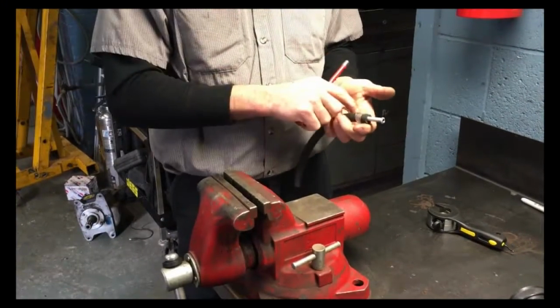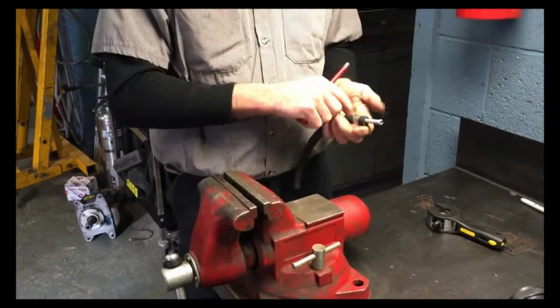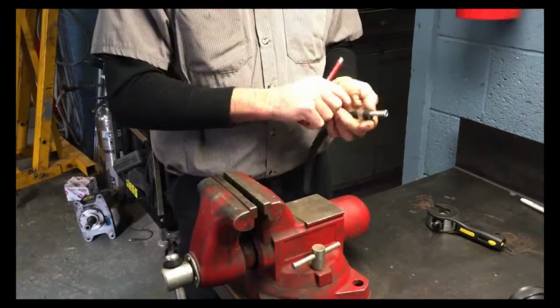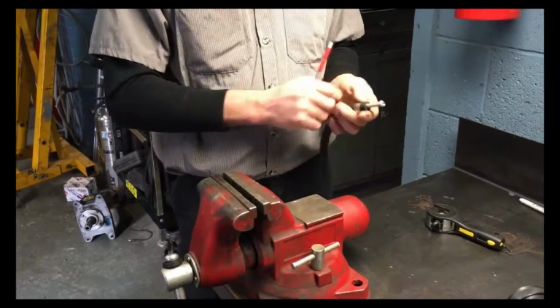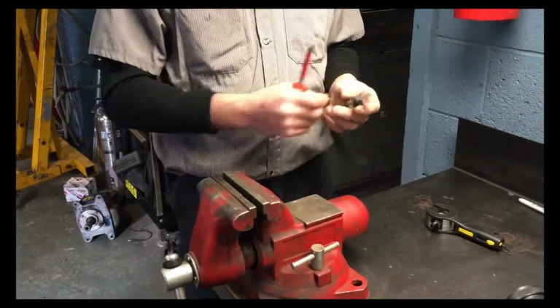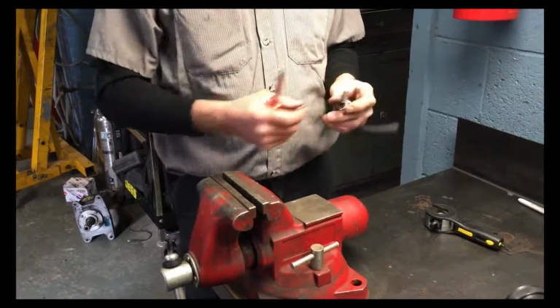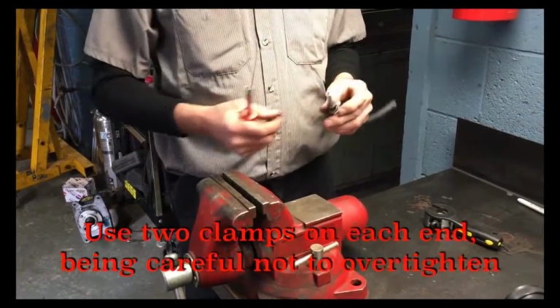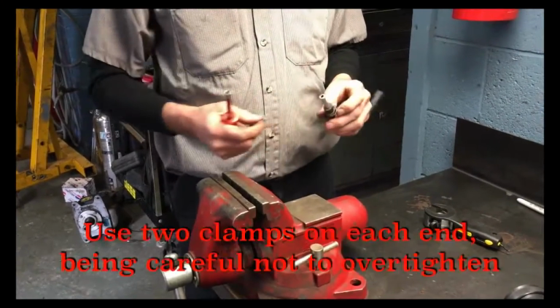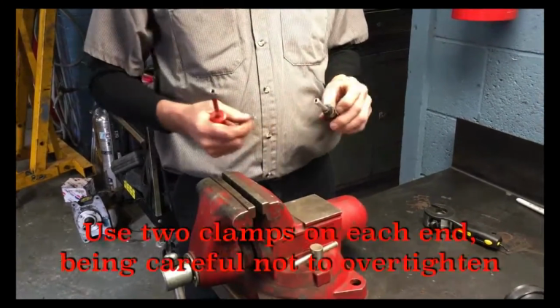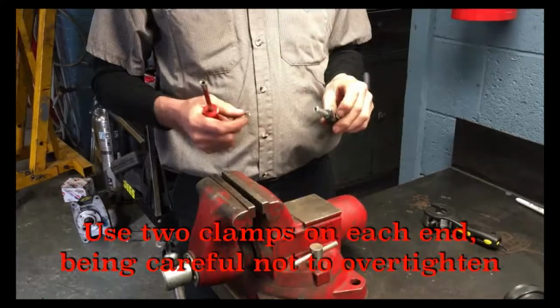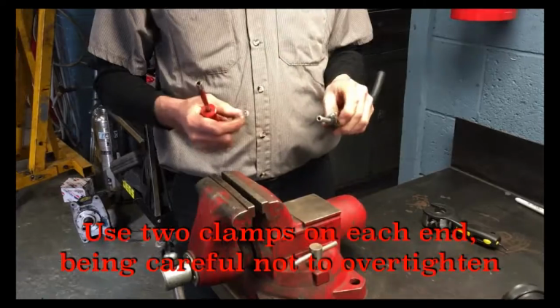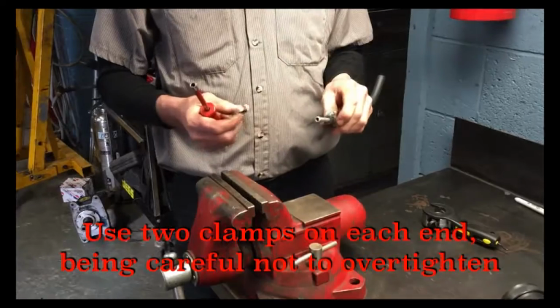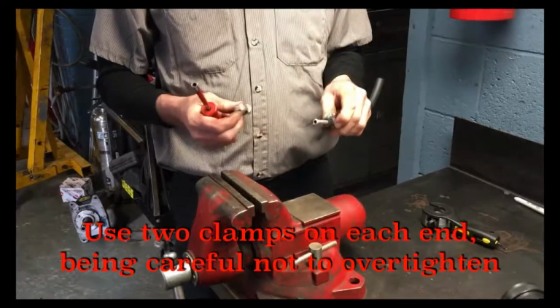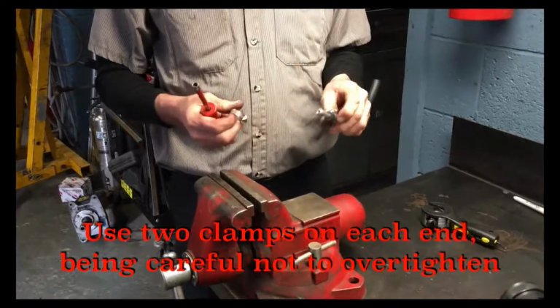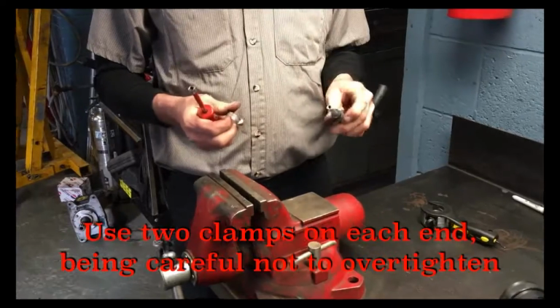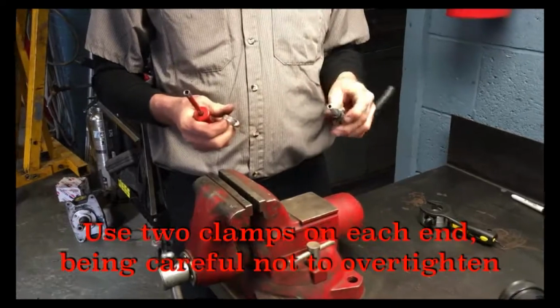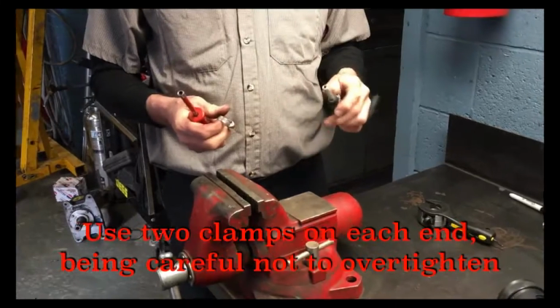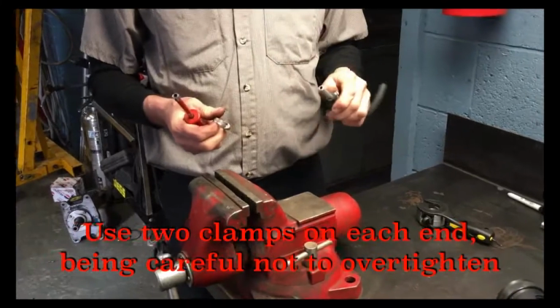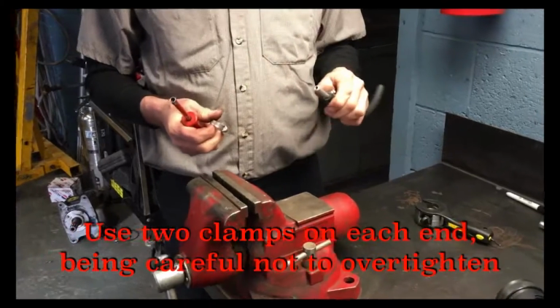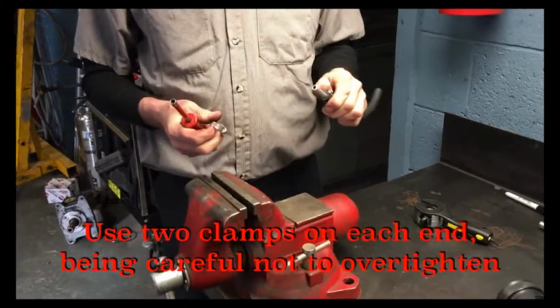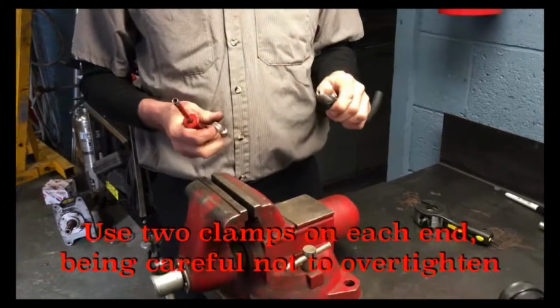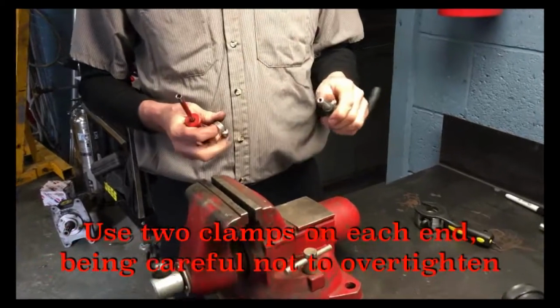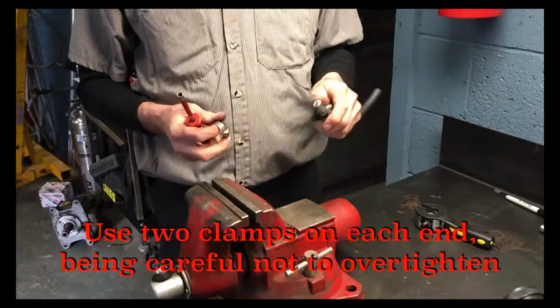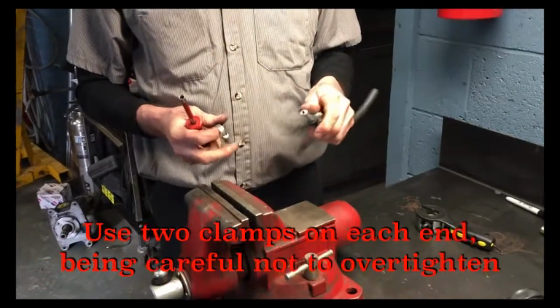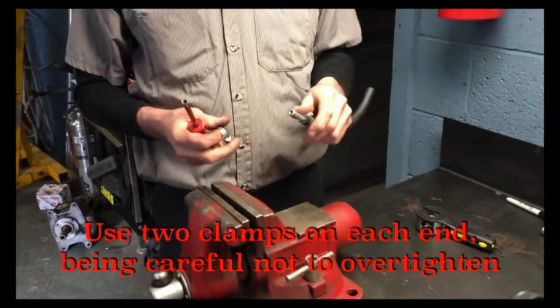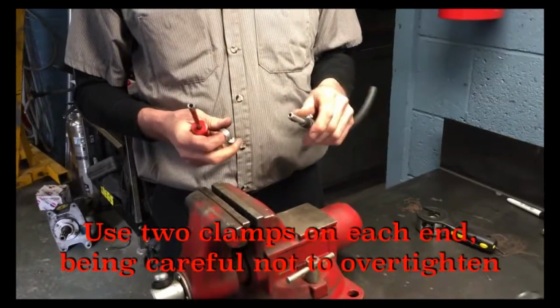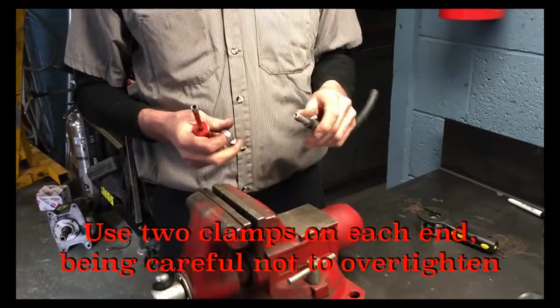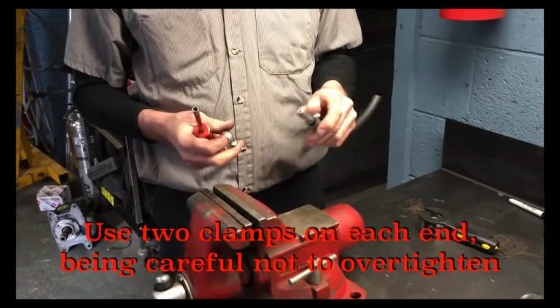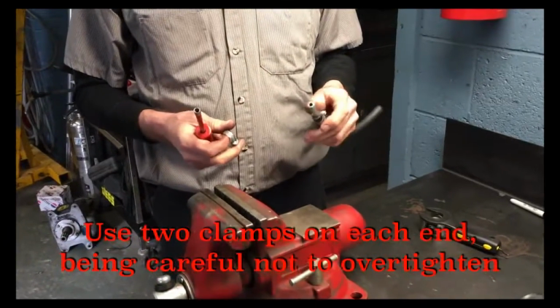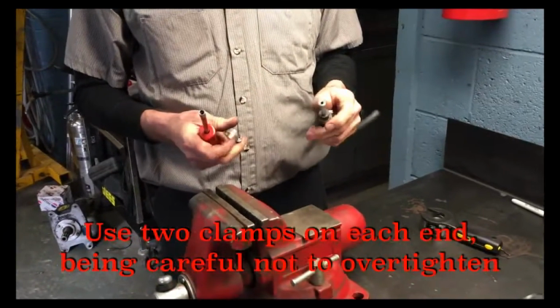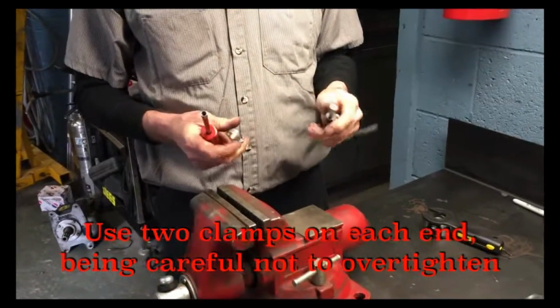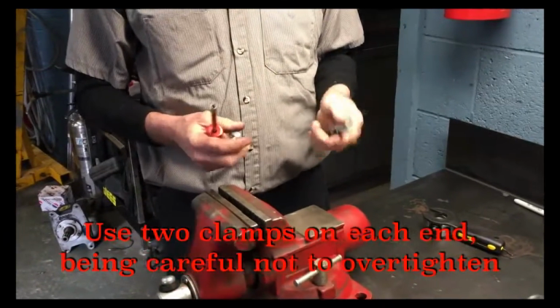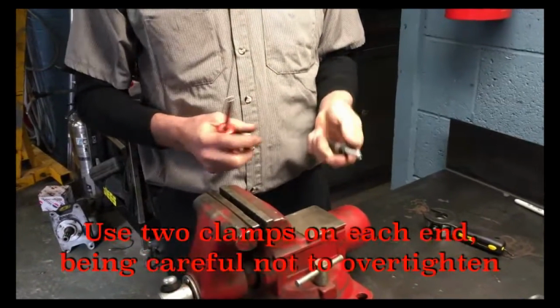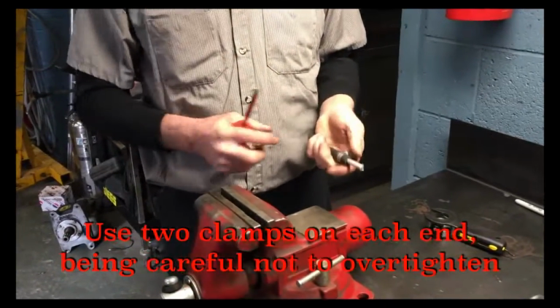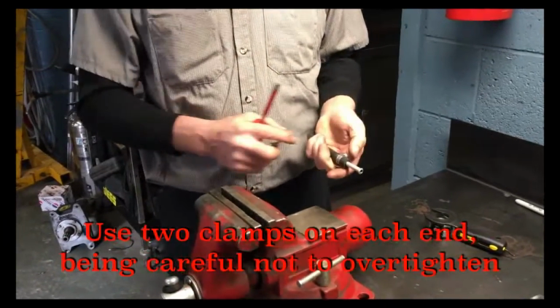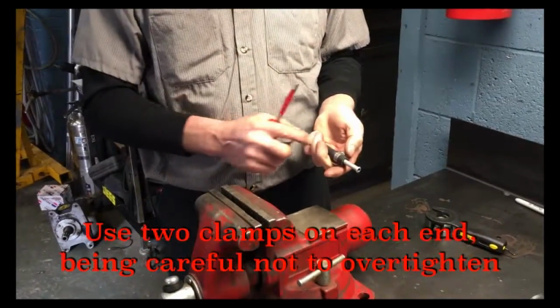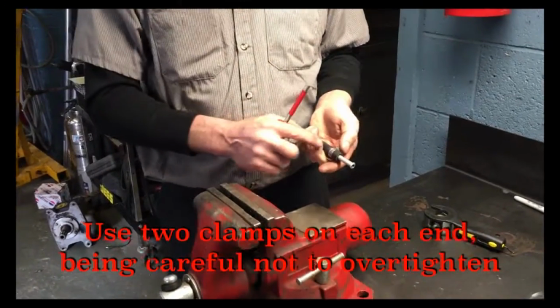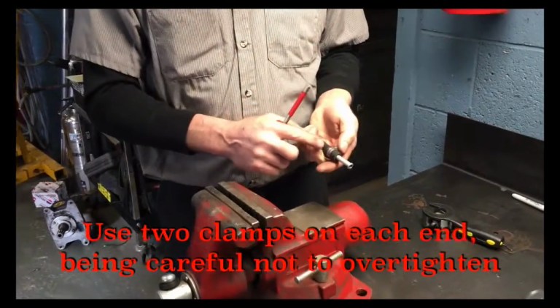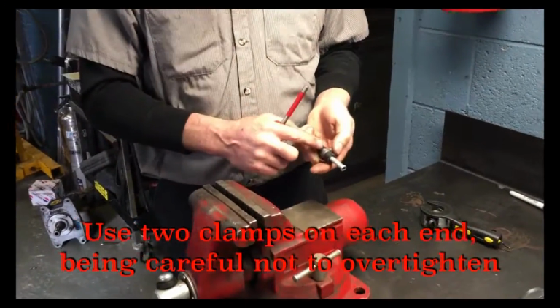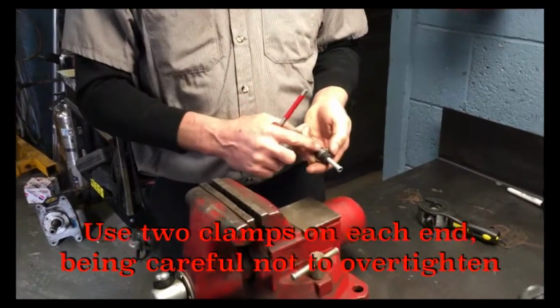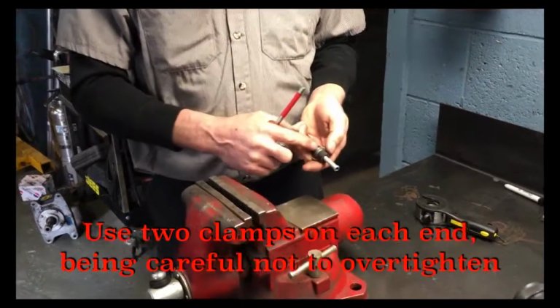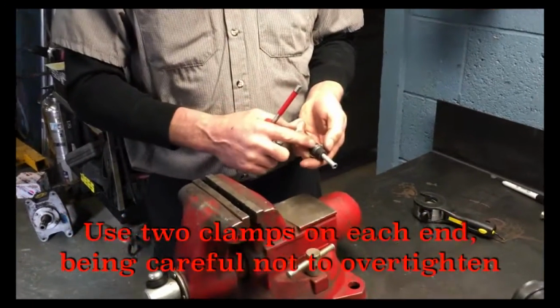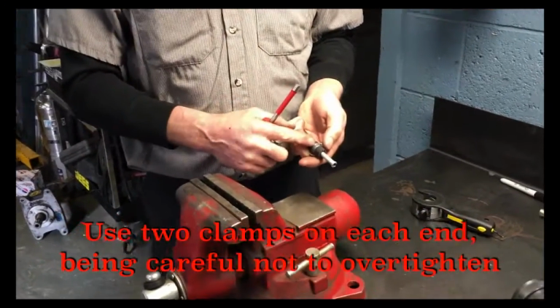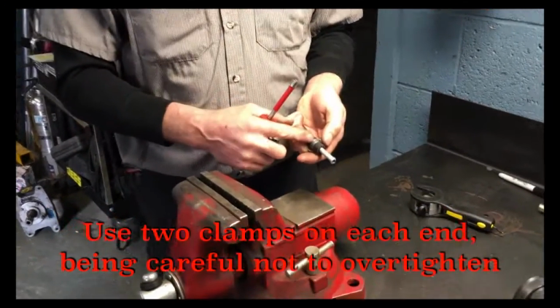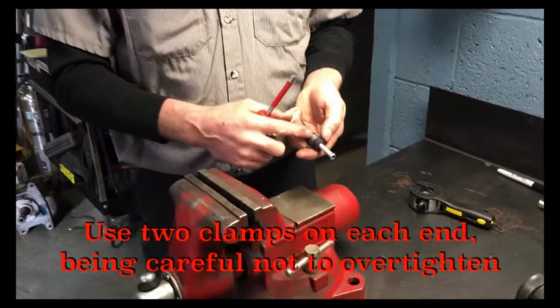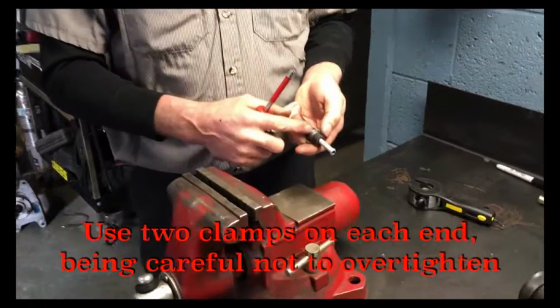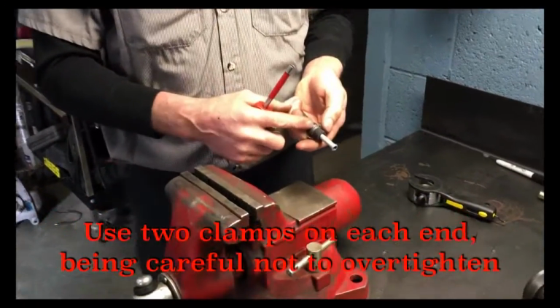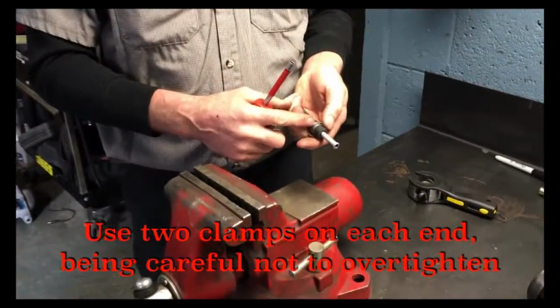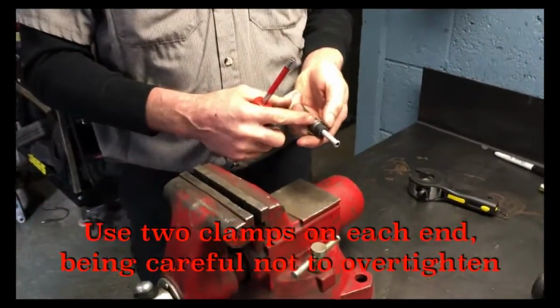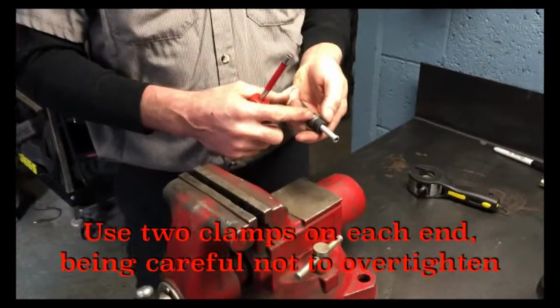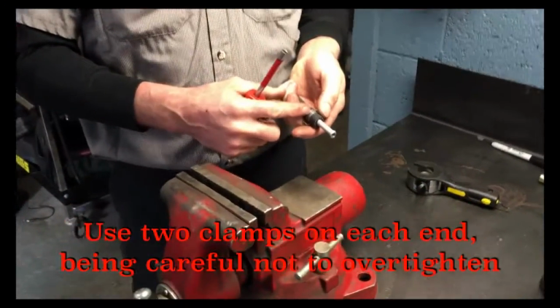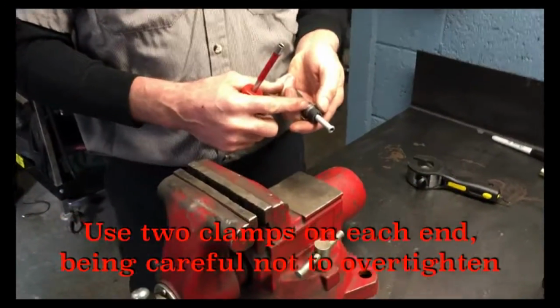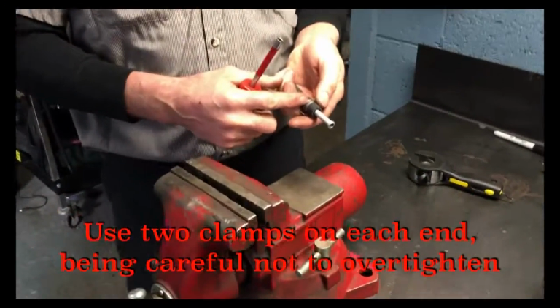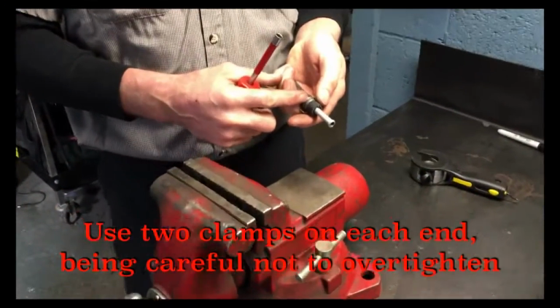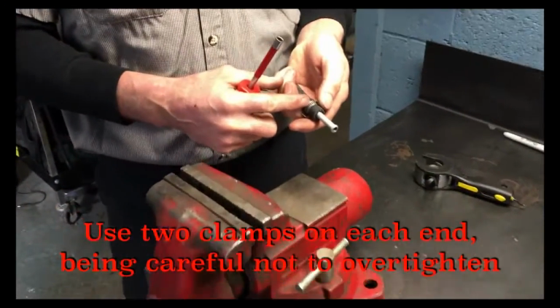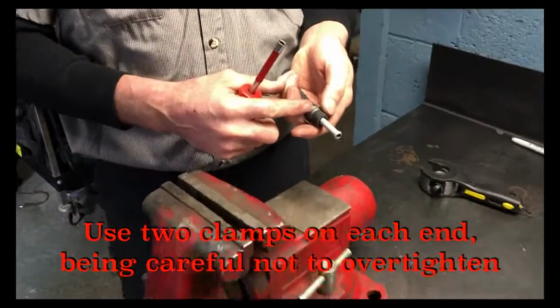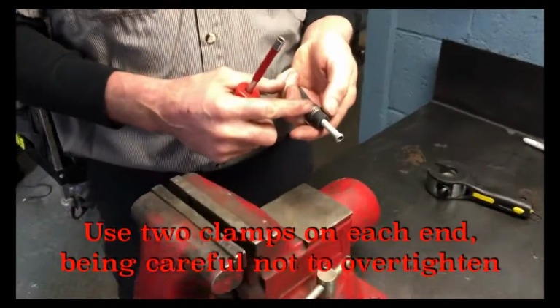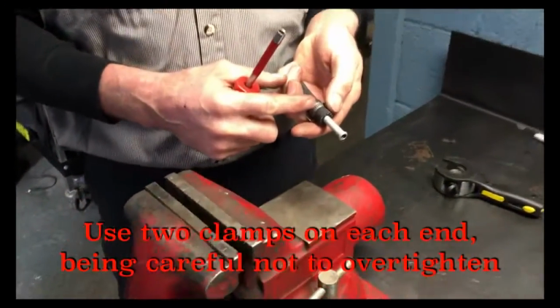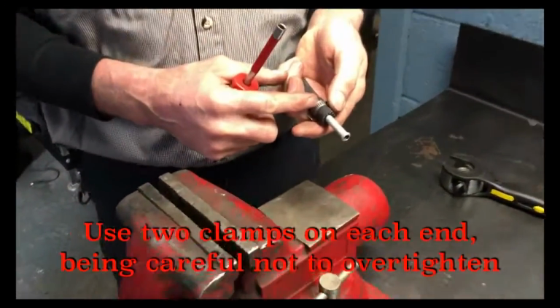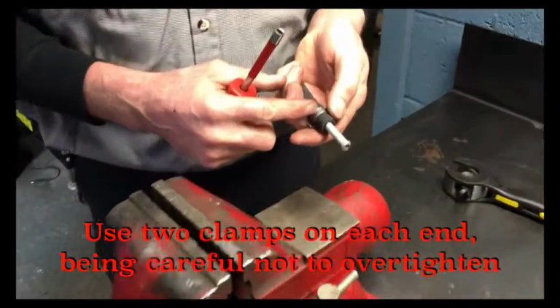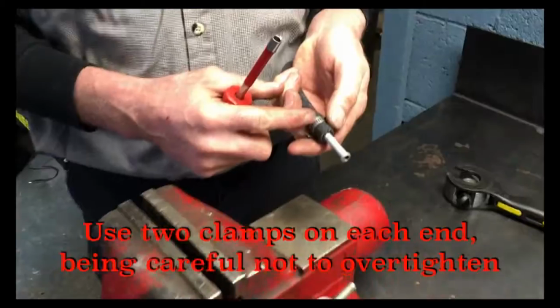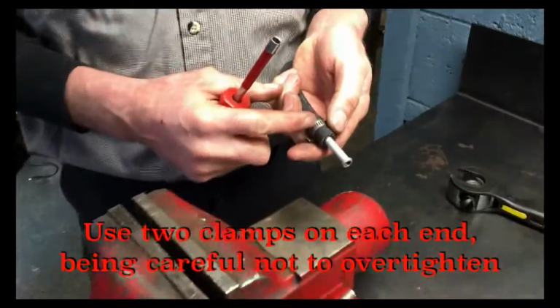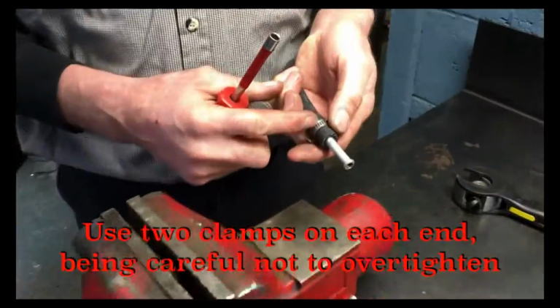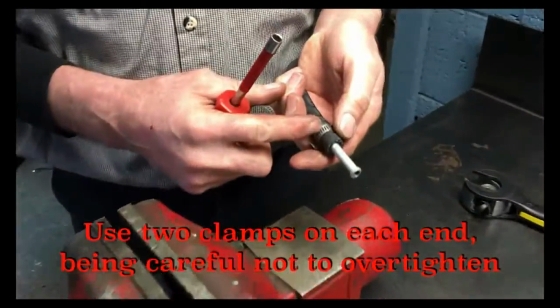Another thing when installing clamps — don't over-tighten the clamps. If the hose is squeezing through the grooves, it is too tight.